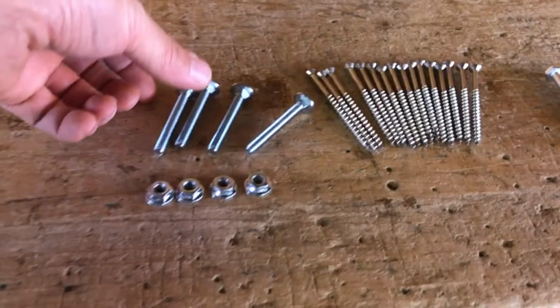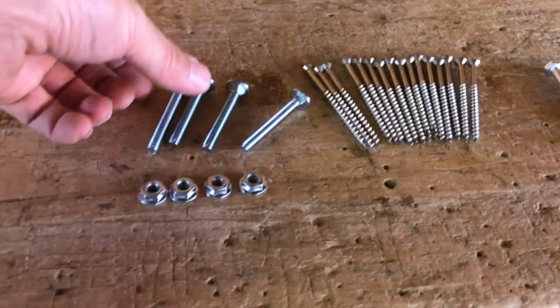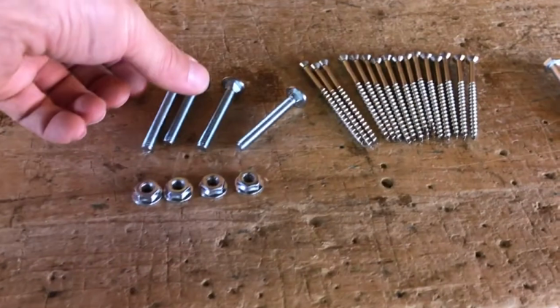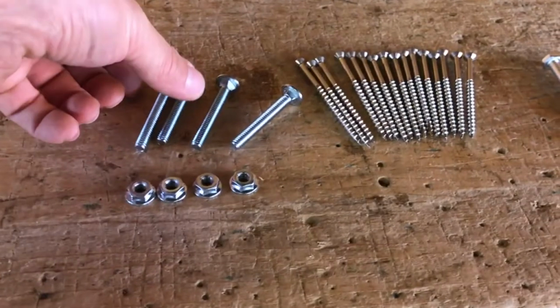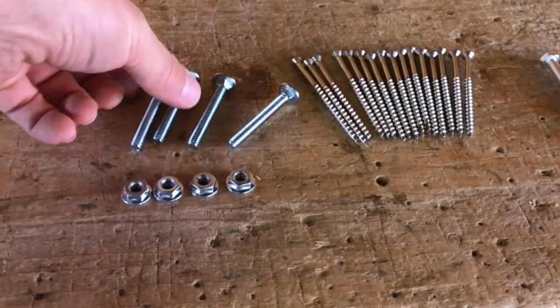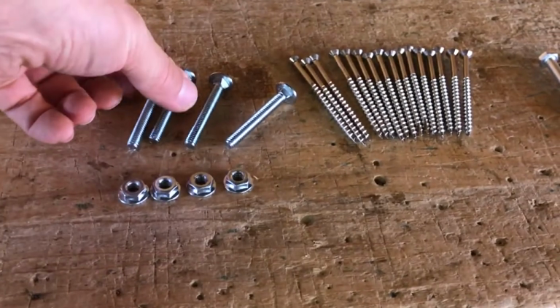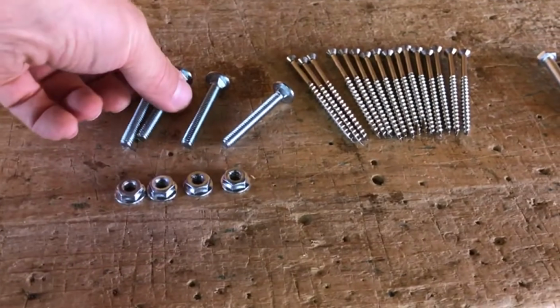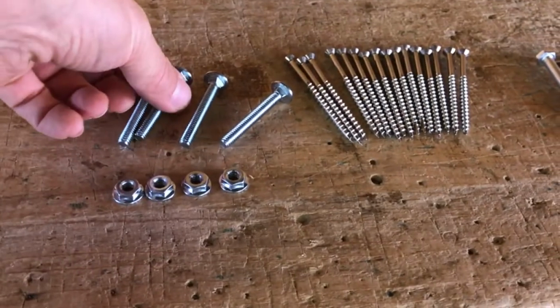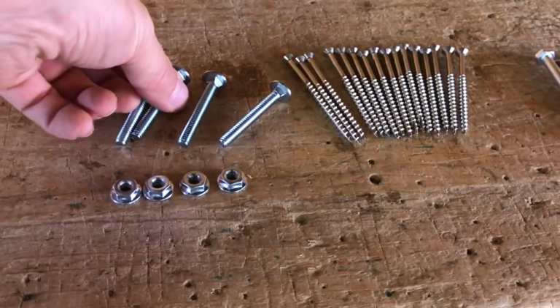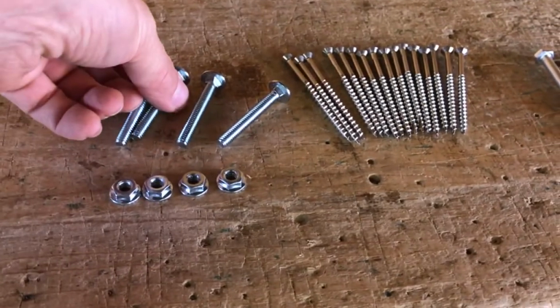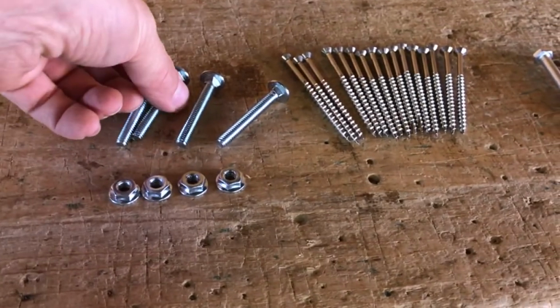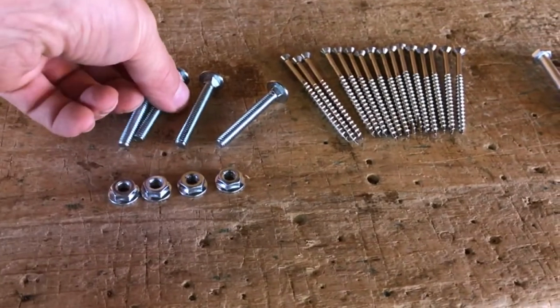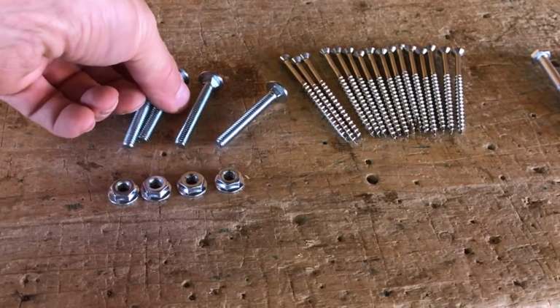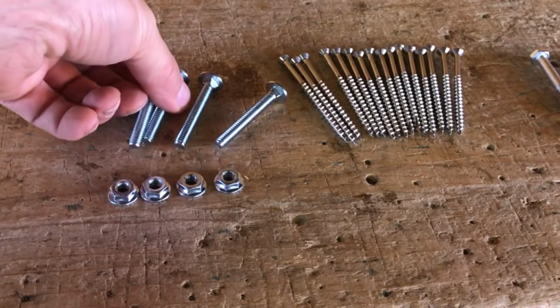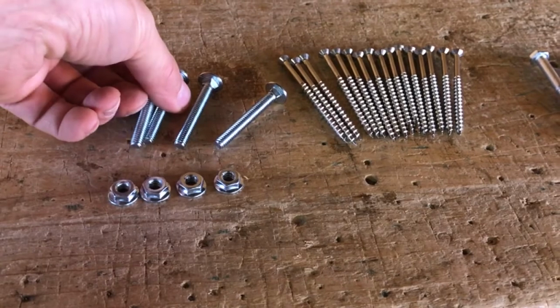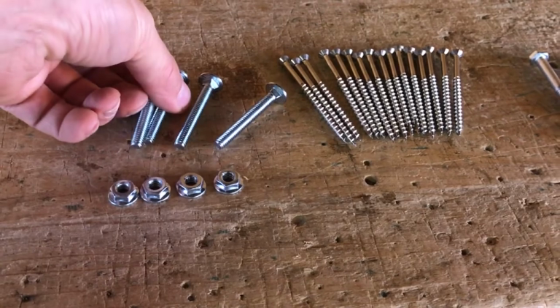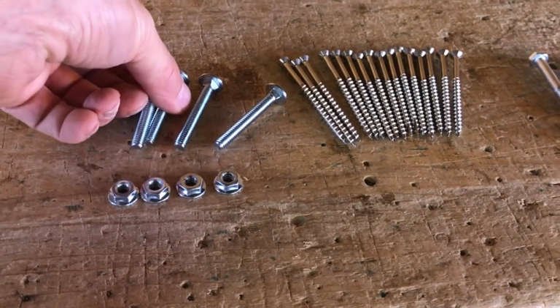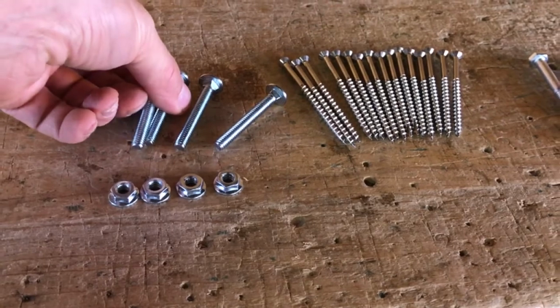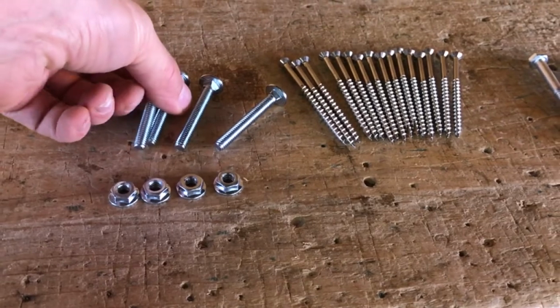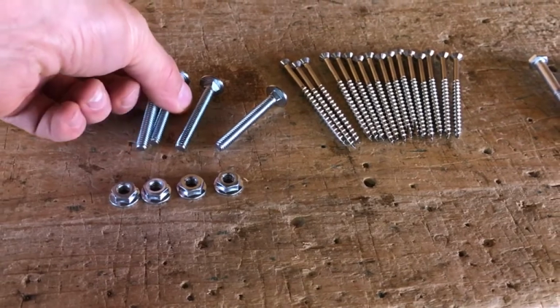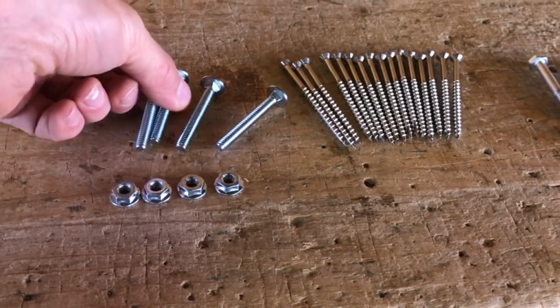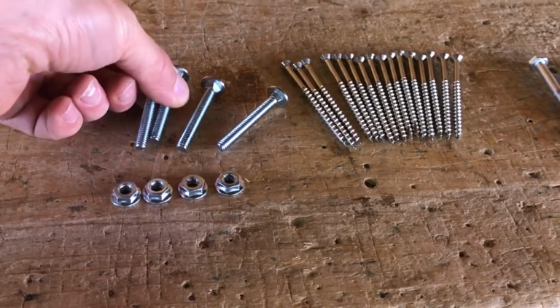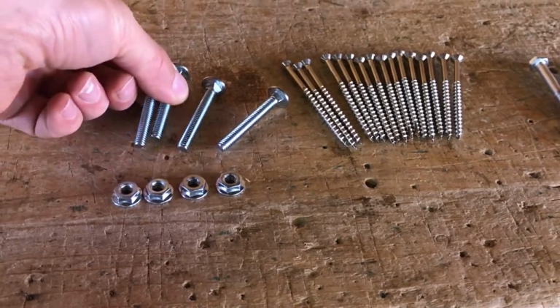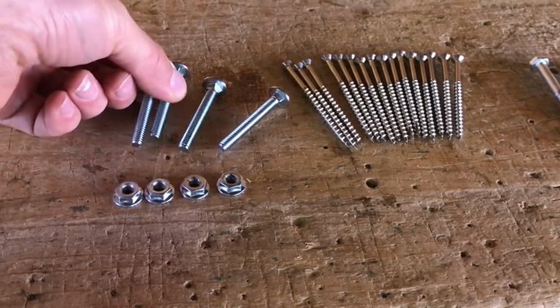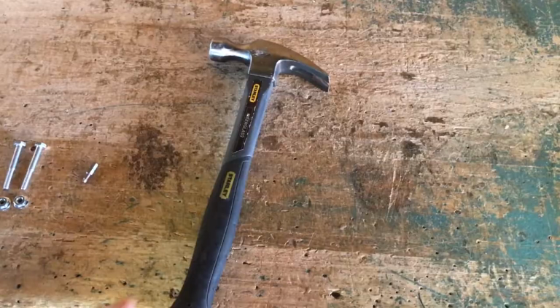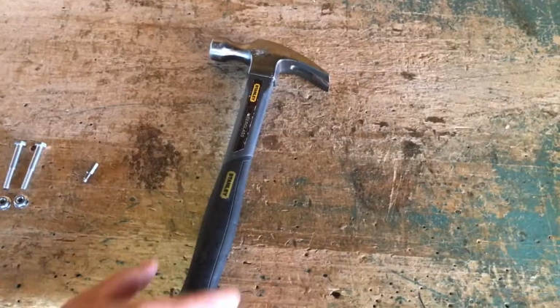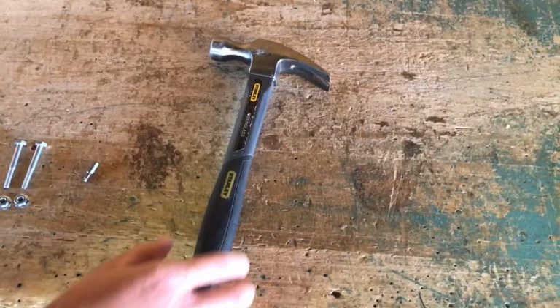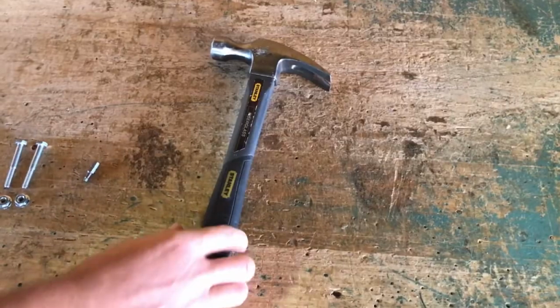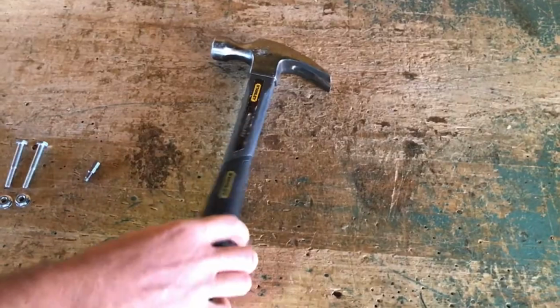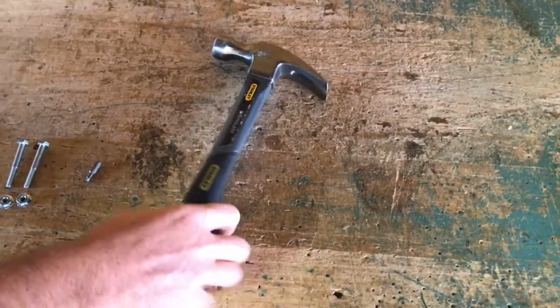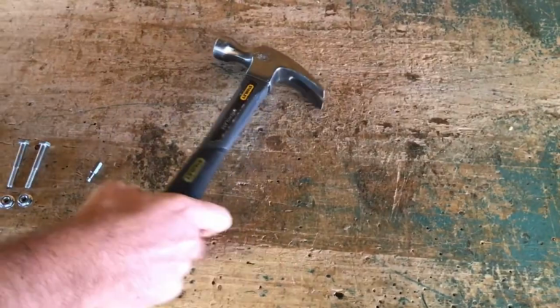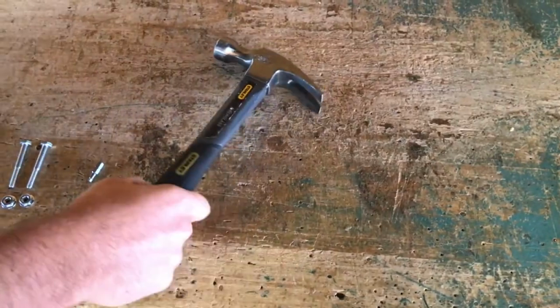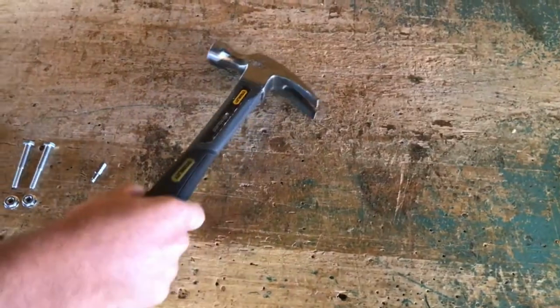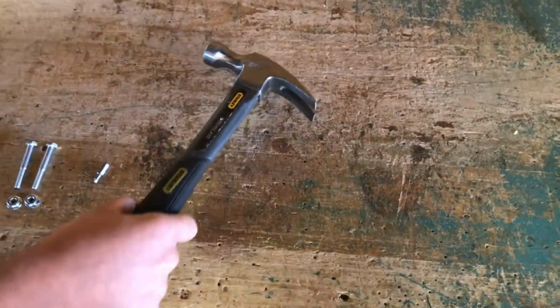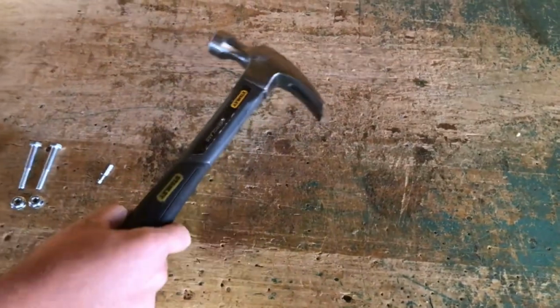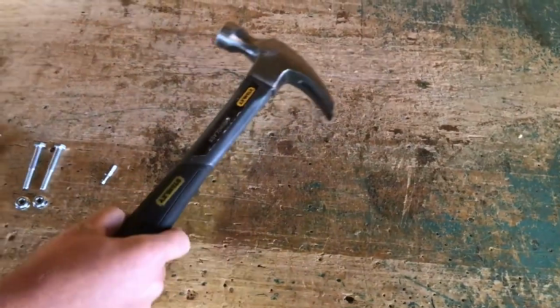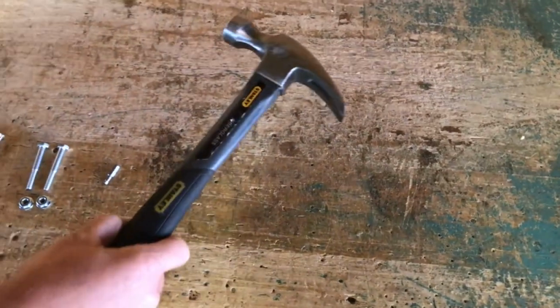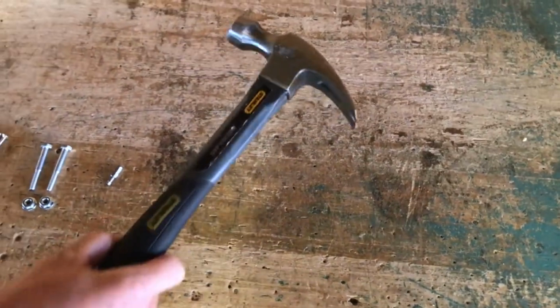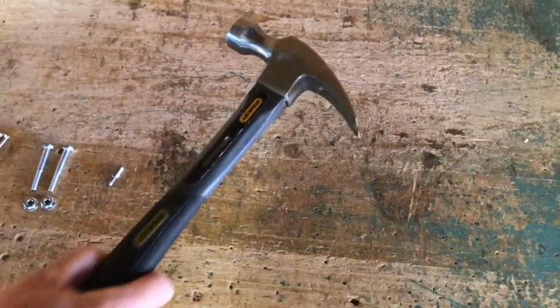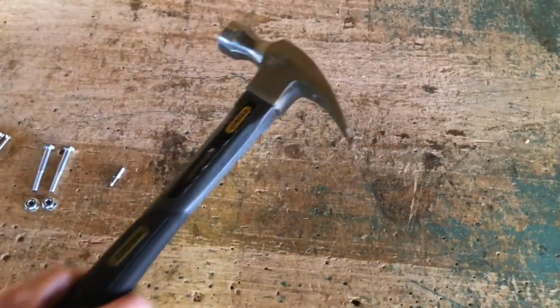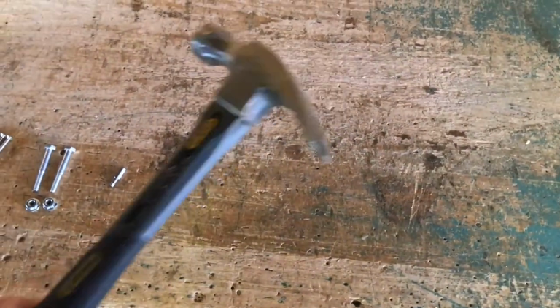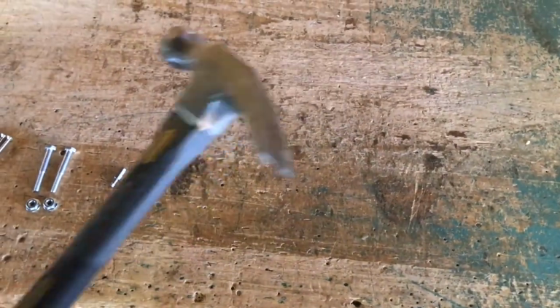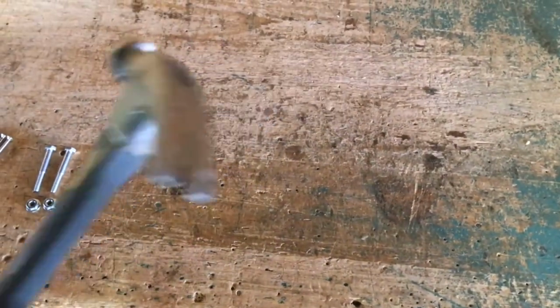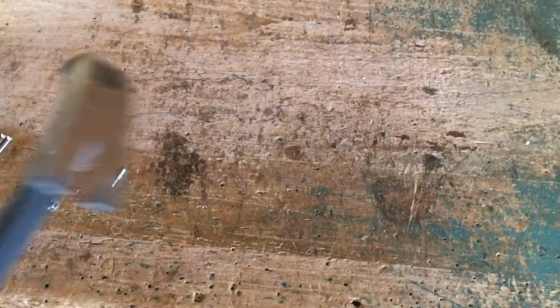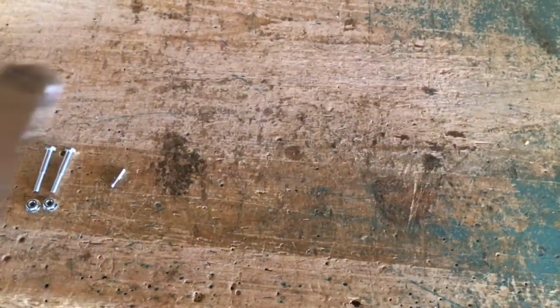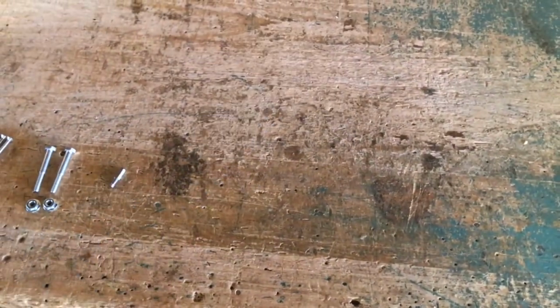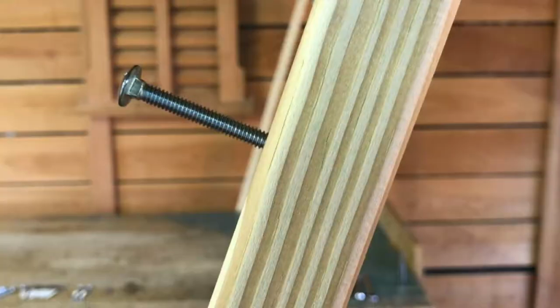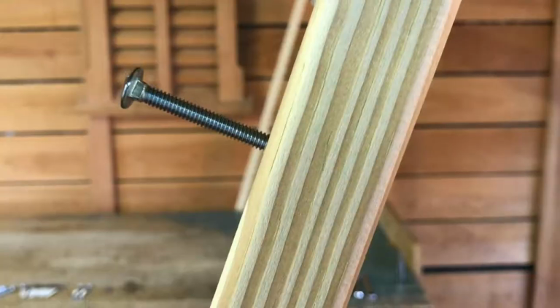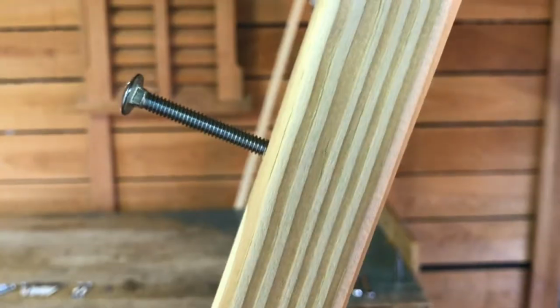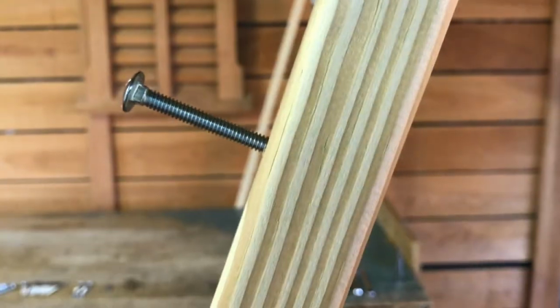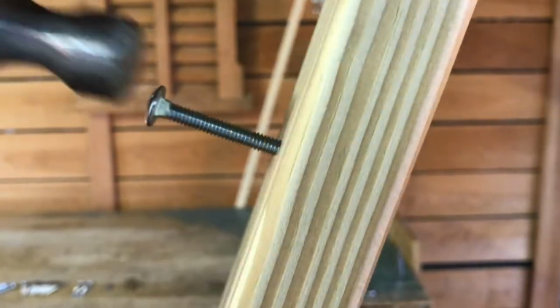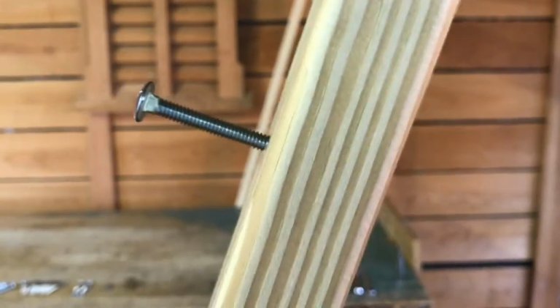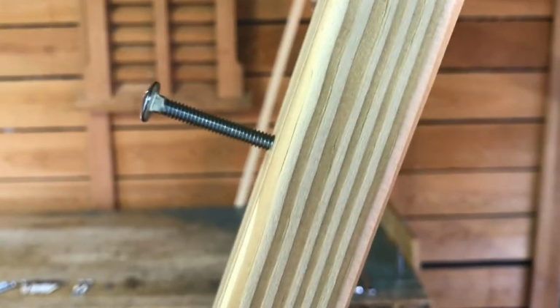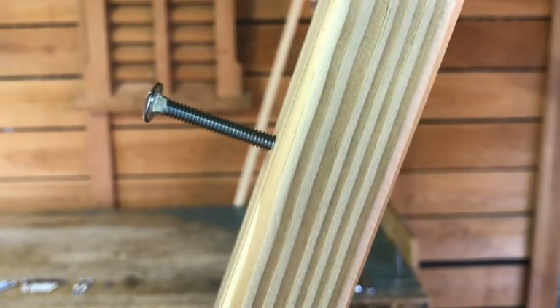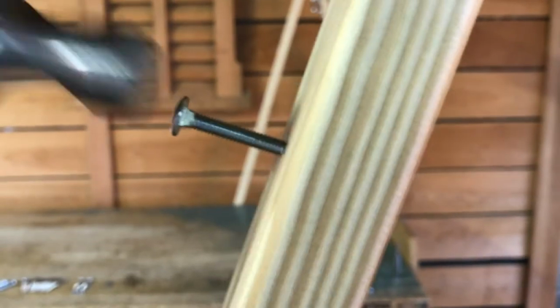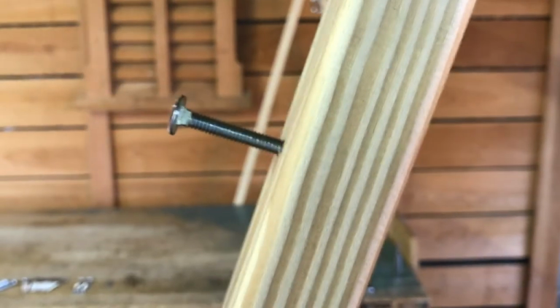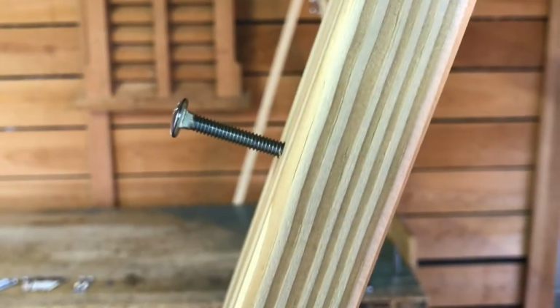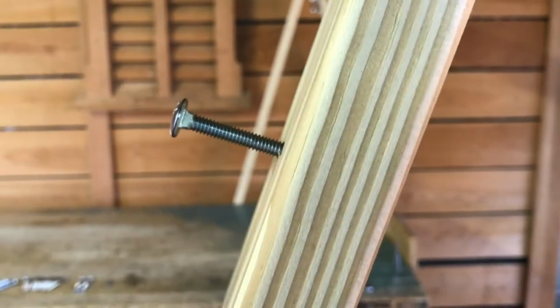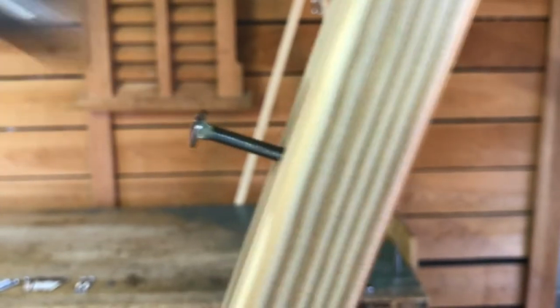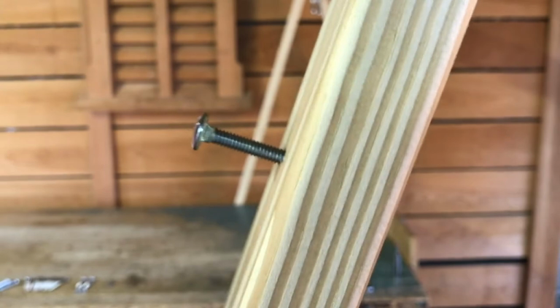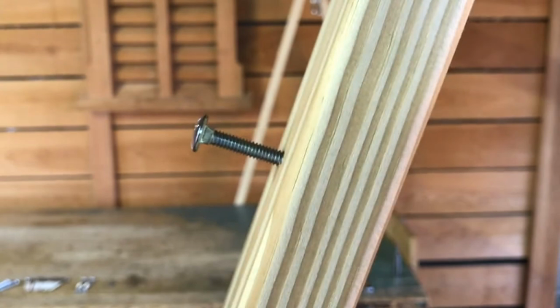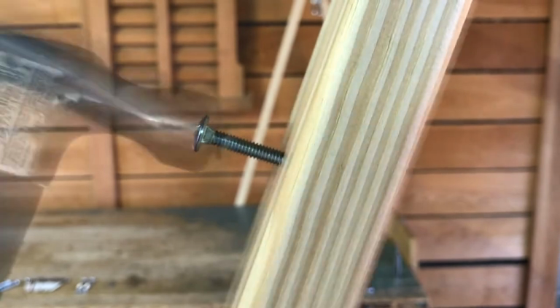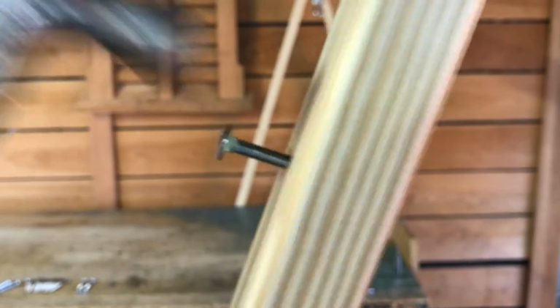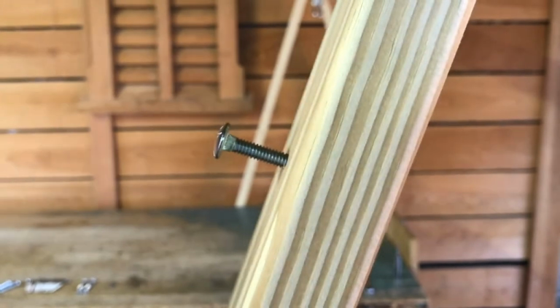Next, we will take two two-inch carriage bolts and our hammer, and carefully tap them into the leg.